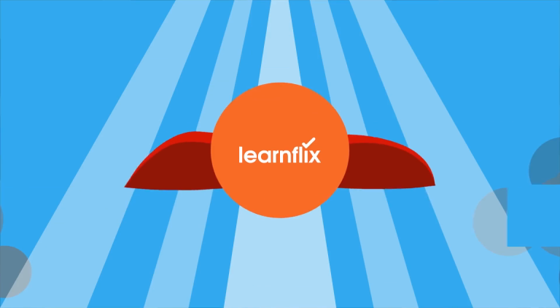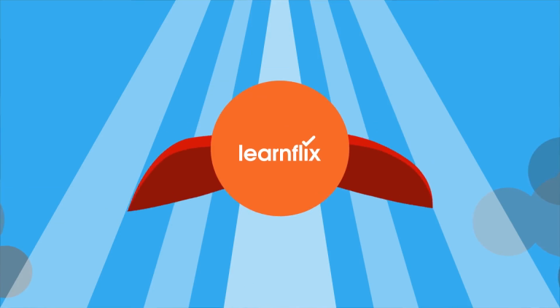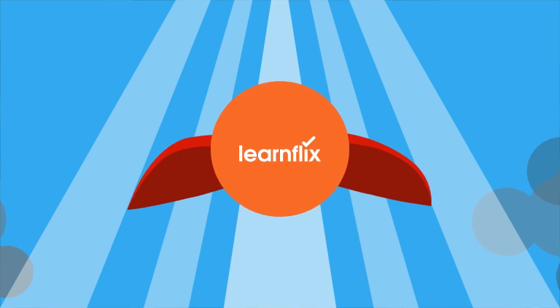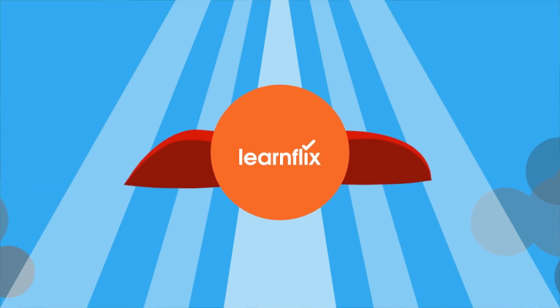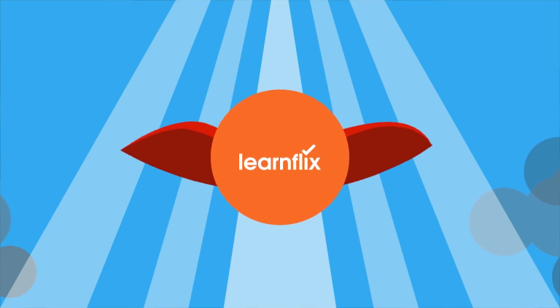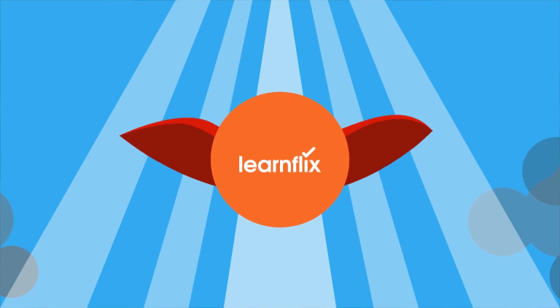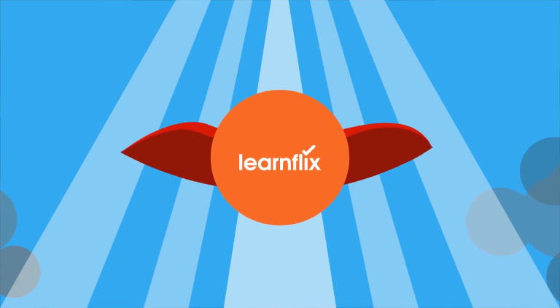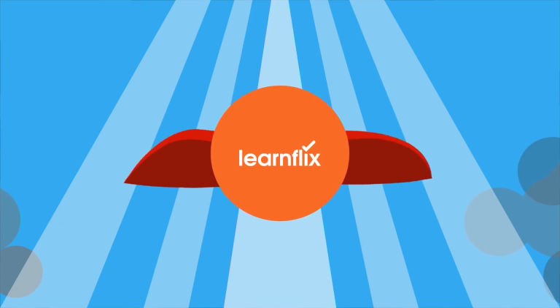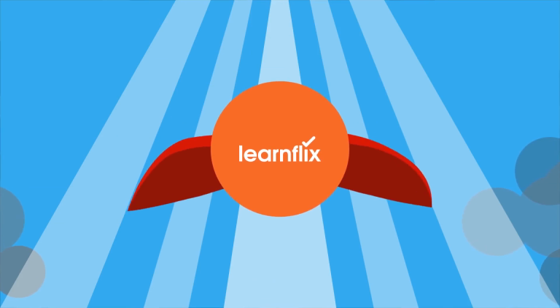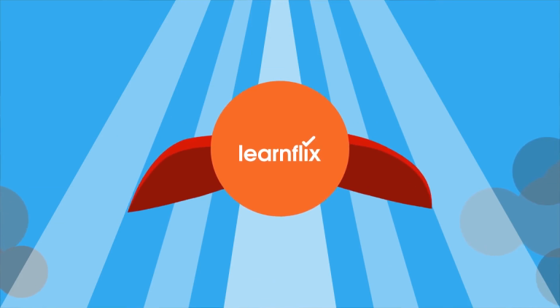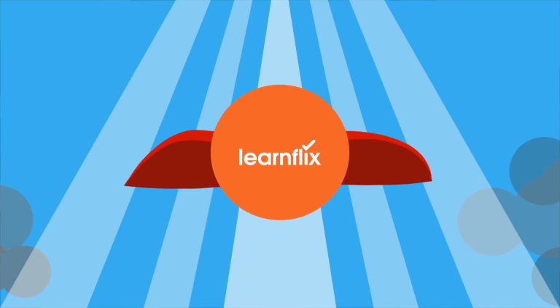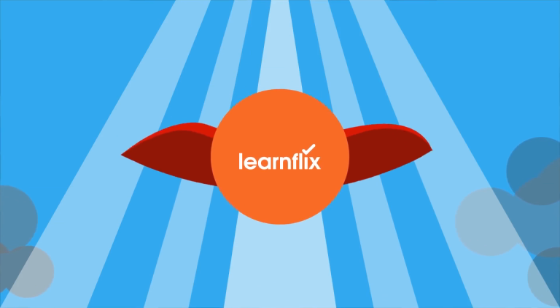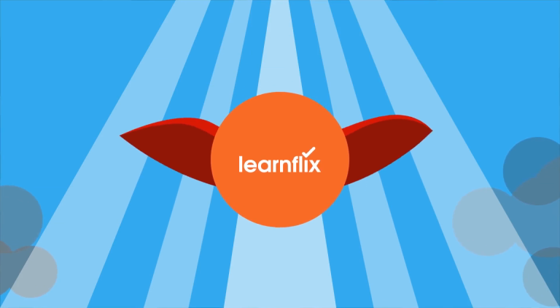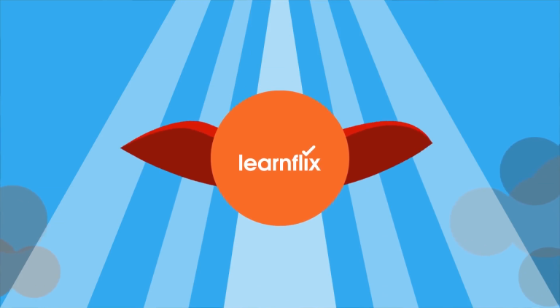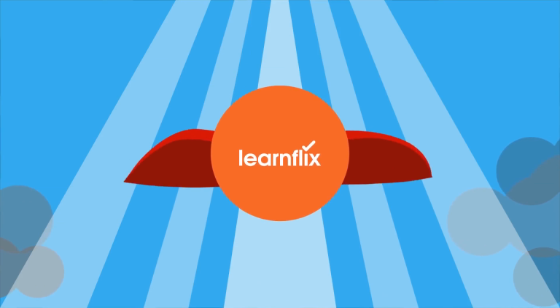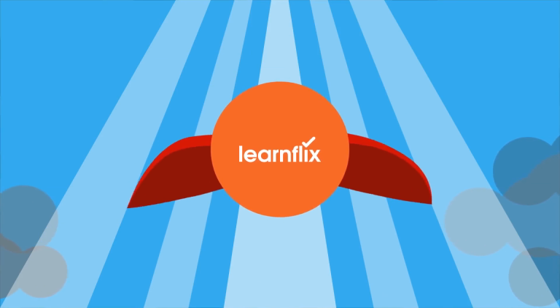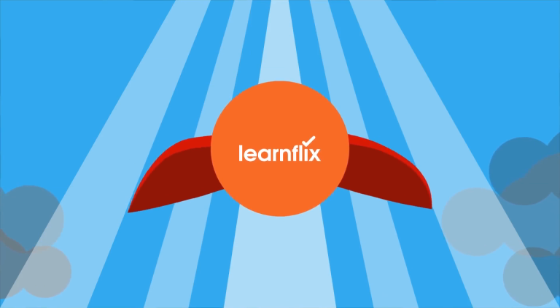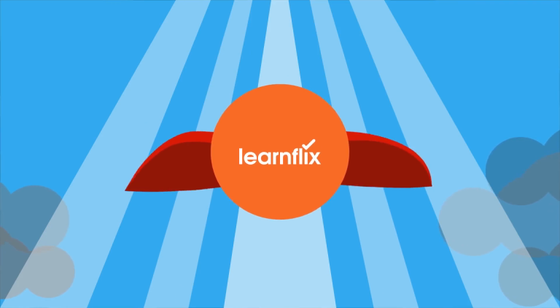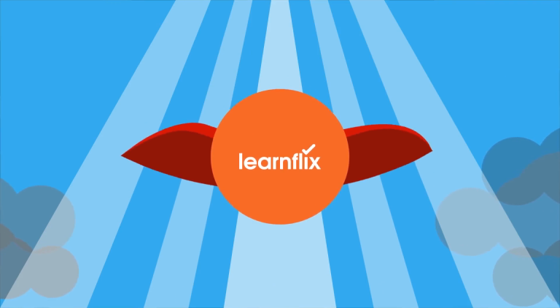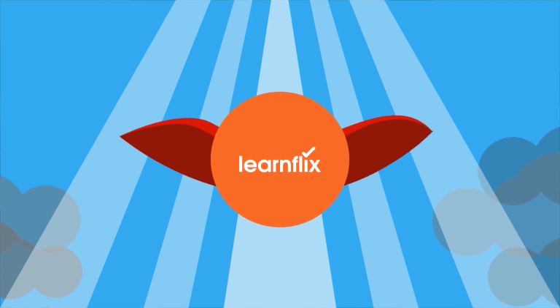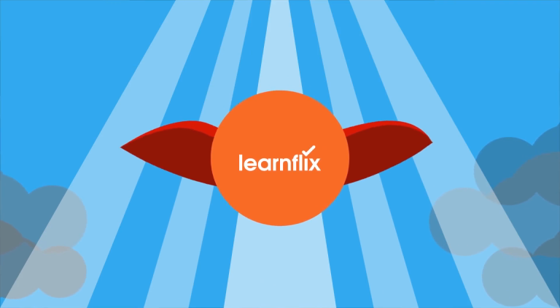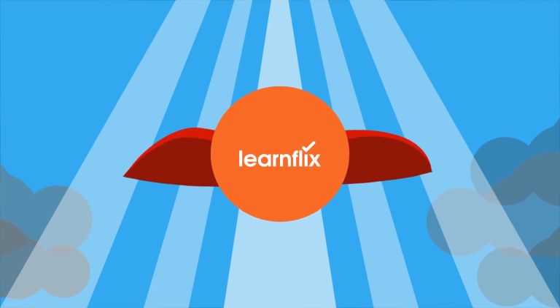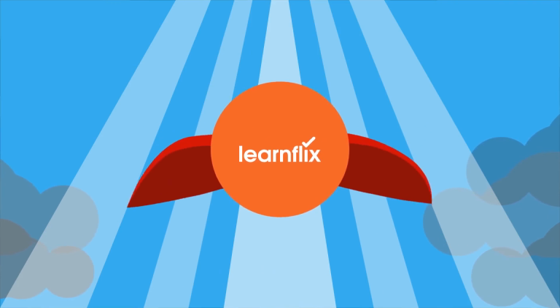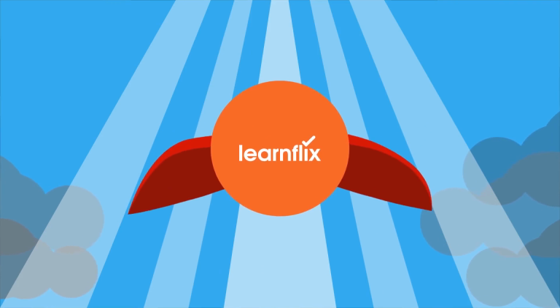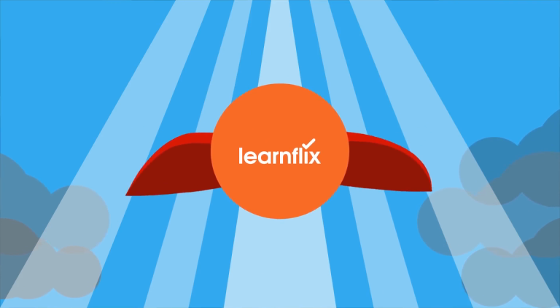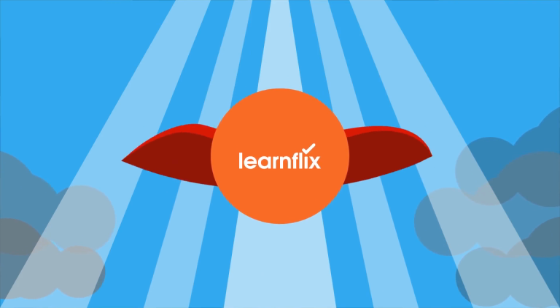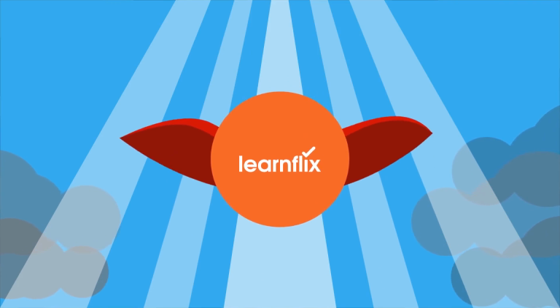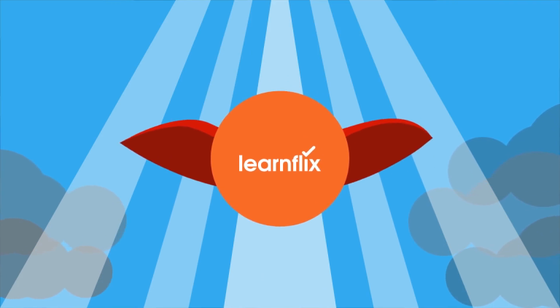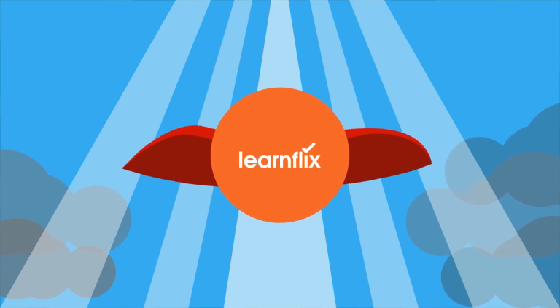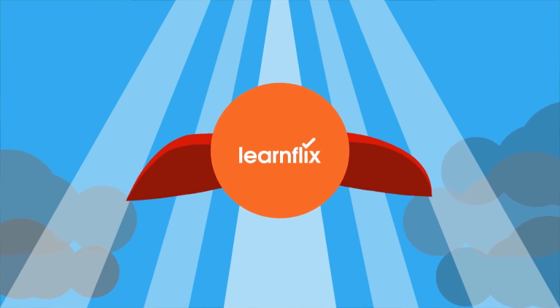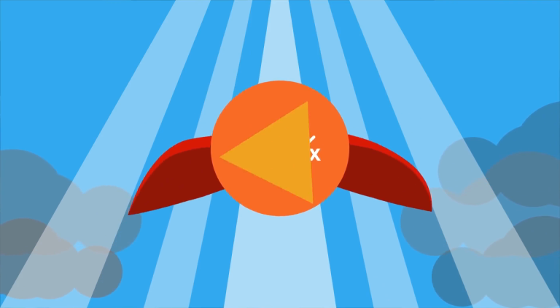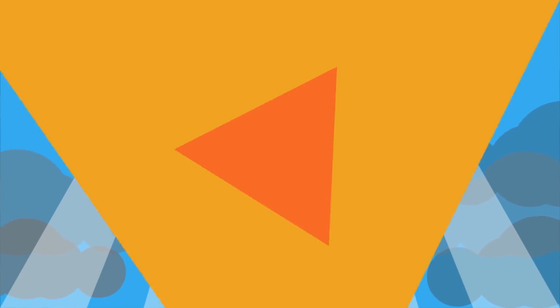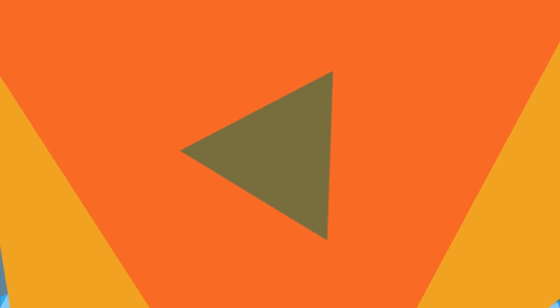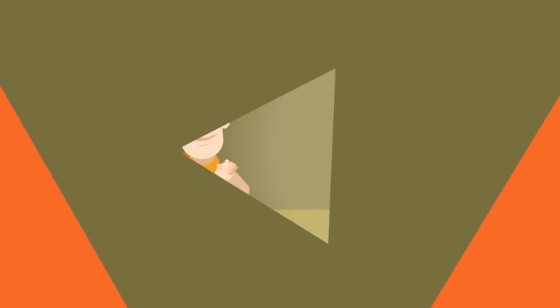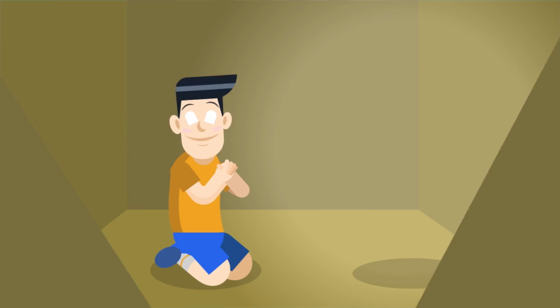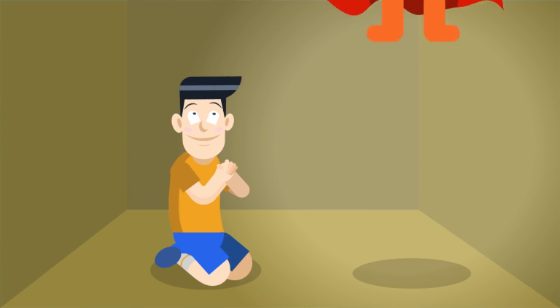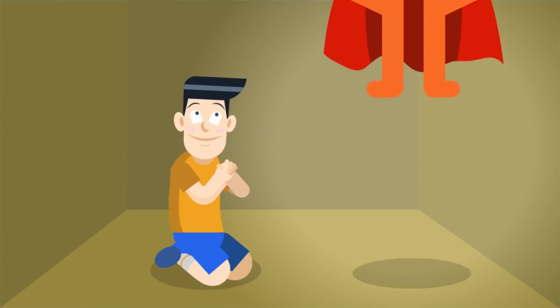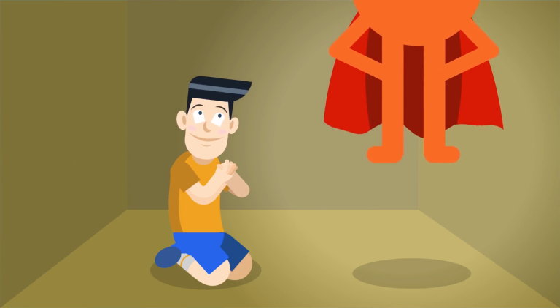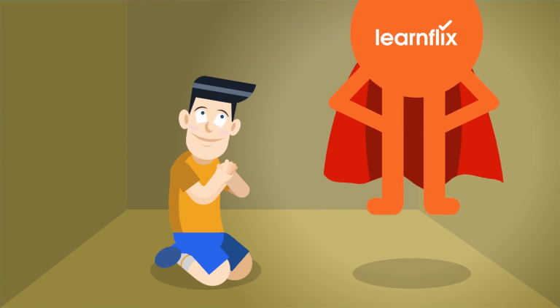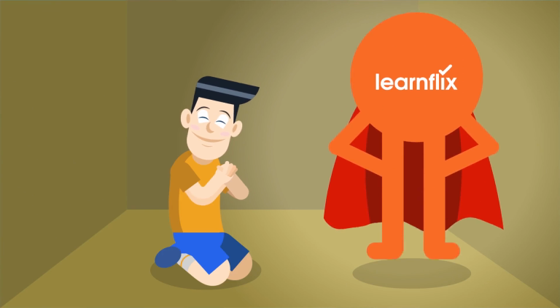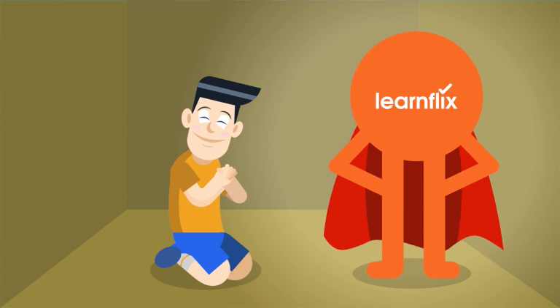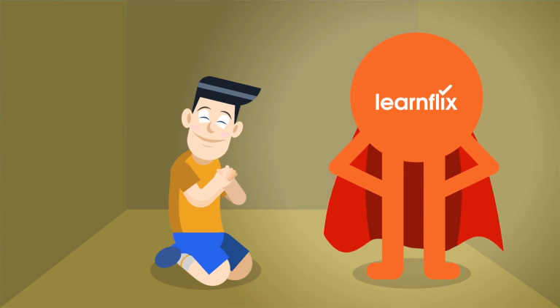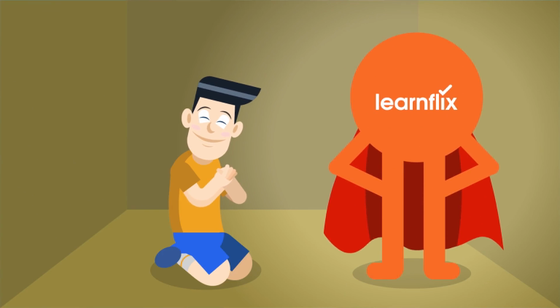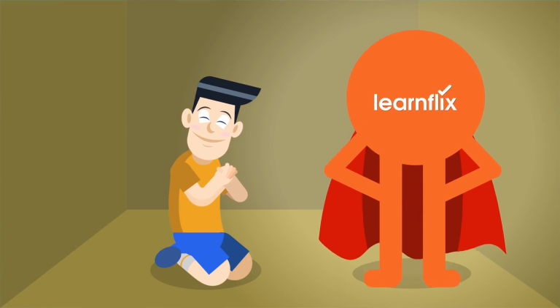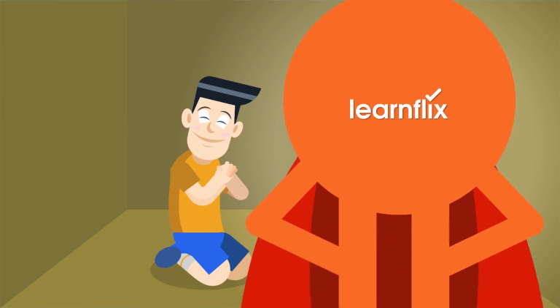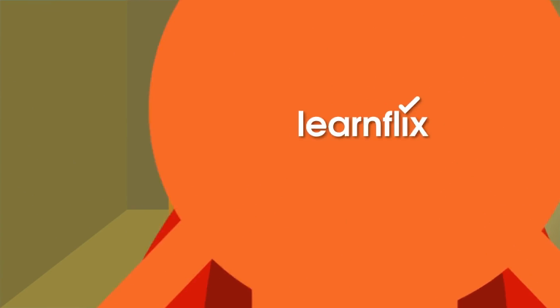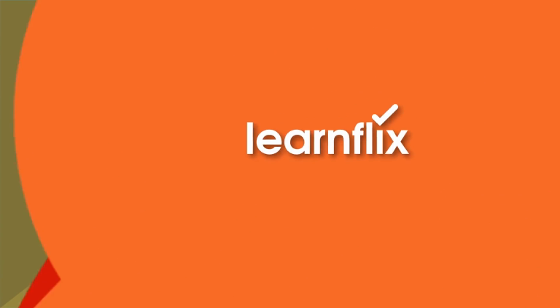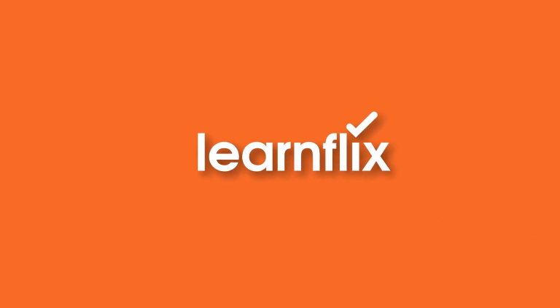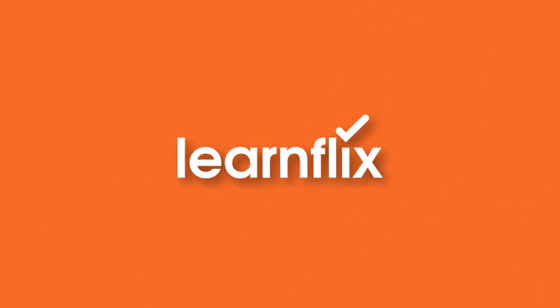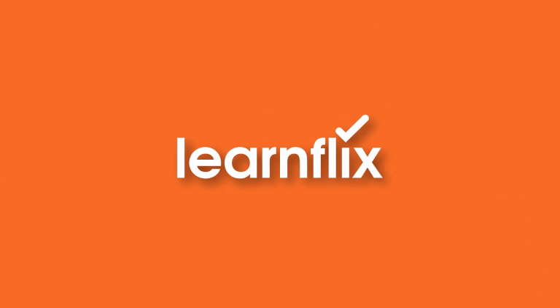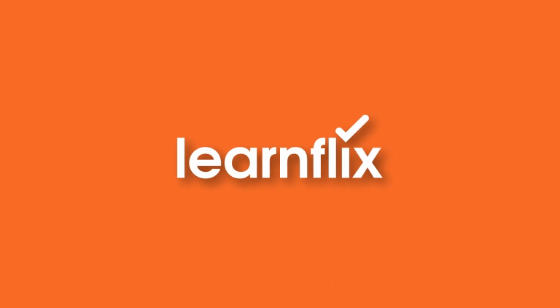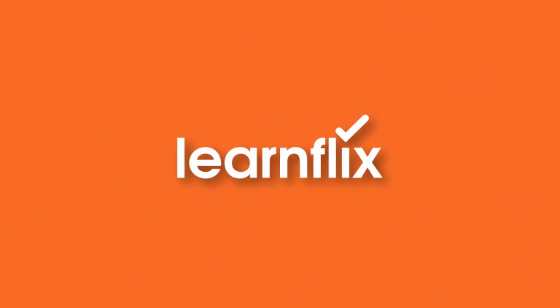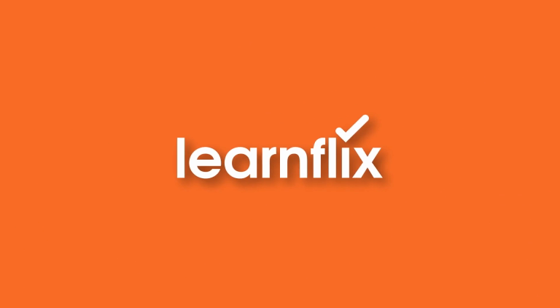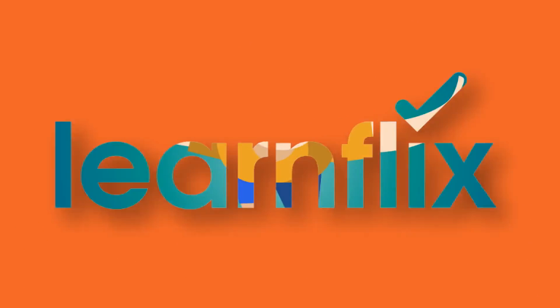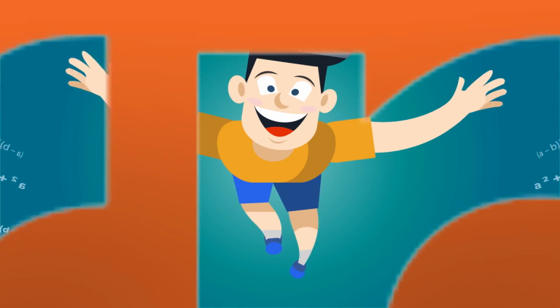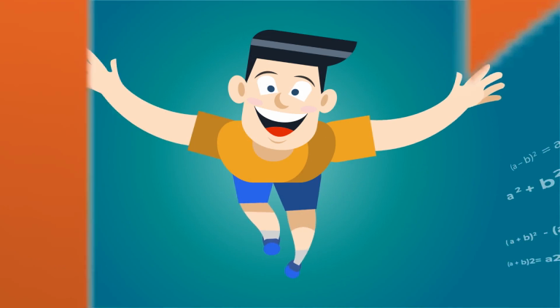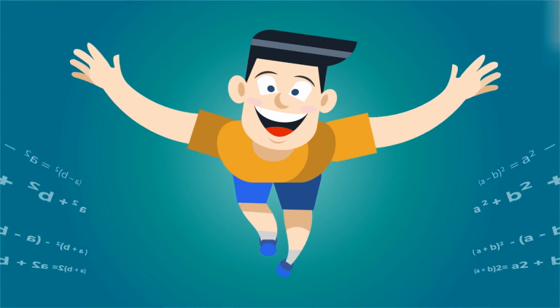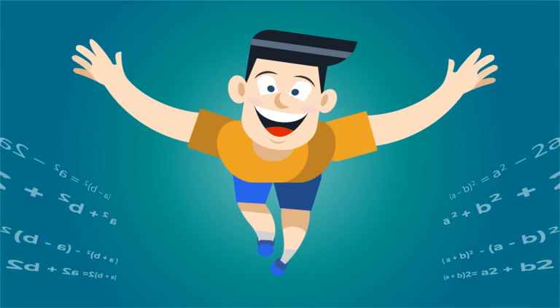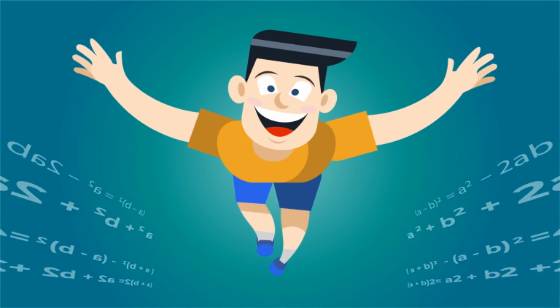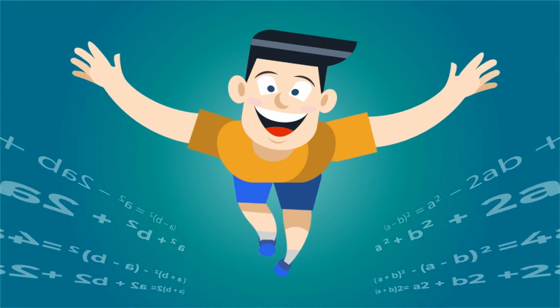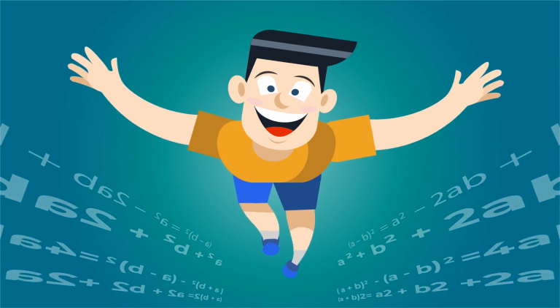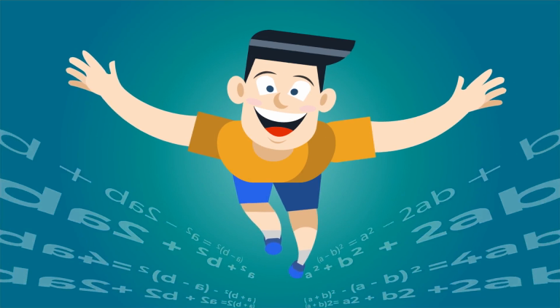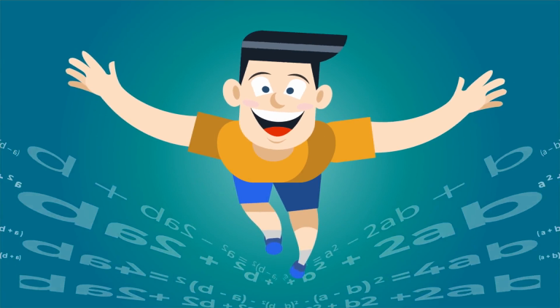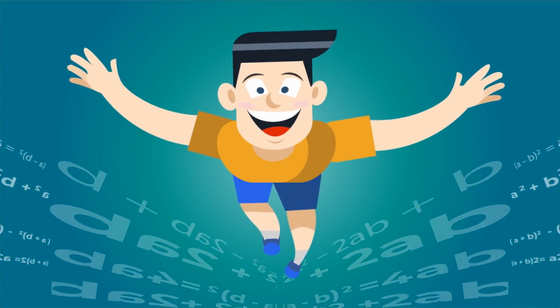We have taken a pledge to put the lost smile back on your child's face. Introduce your child to Learnflix, the fun way to learn.